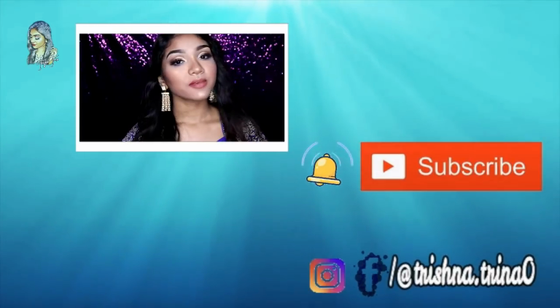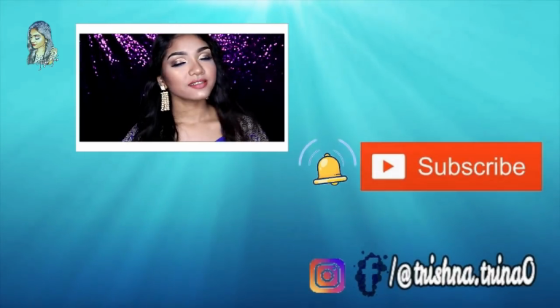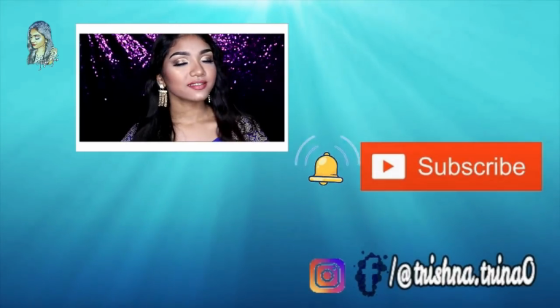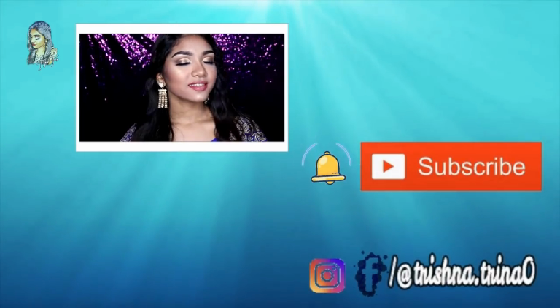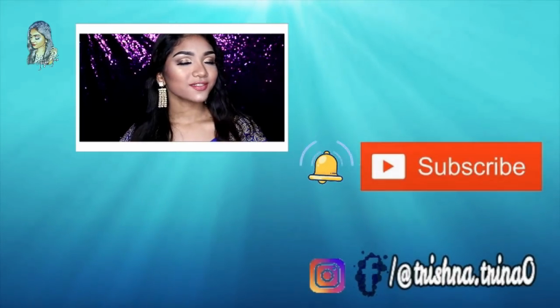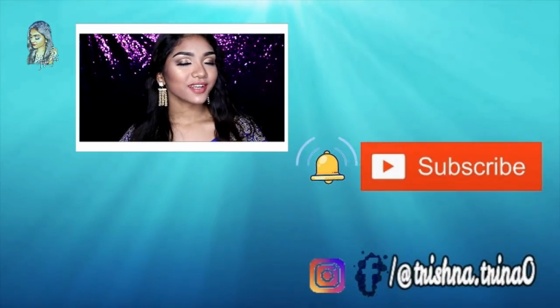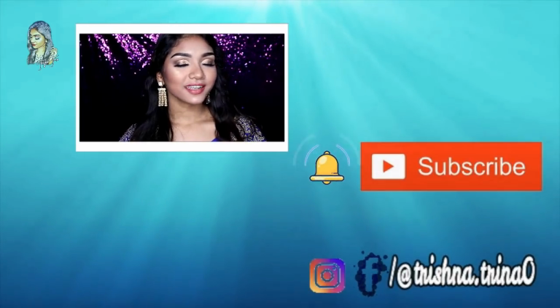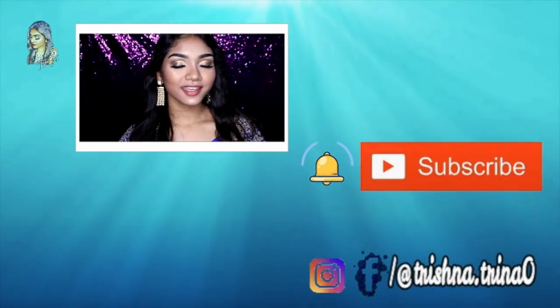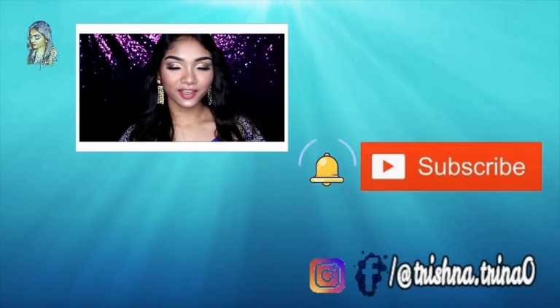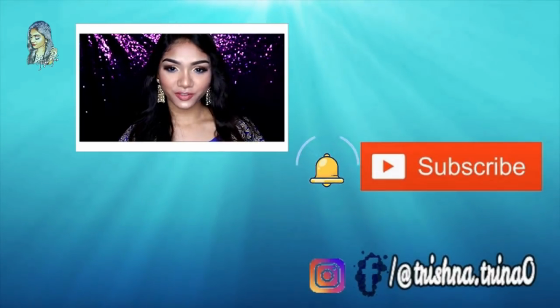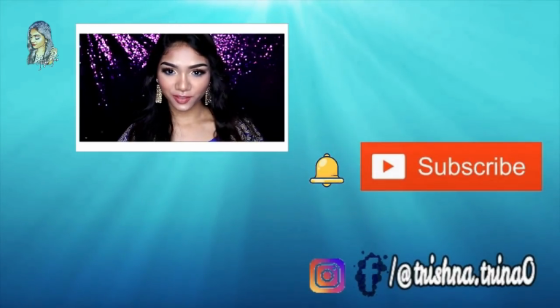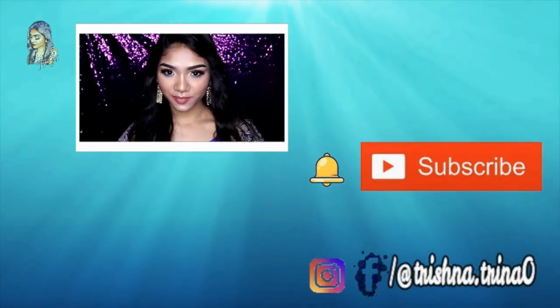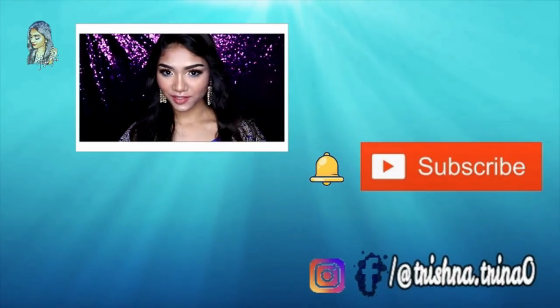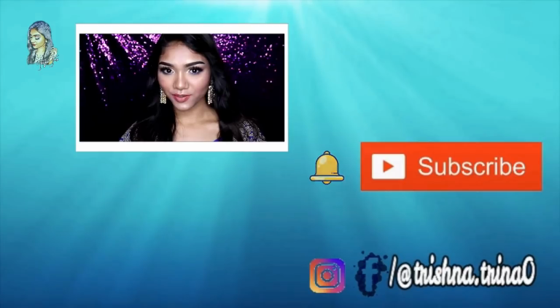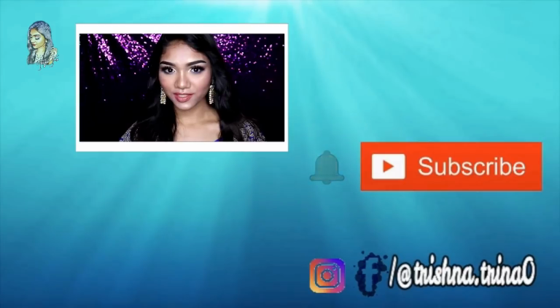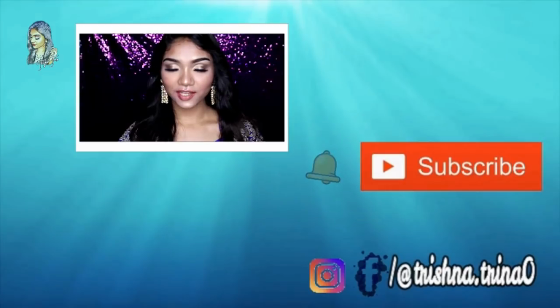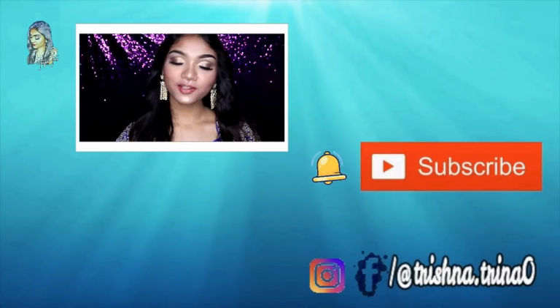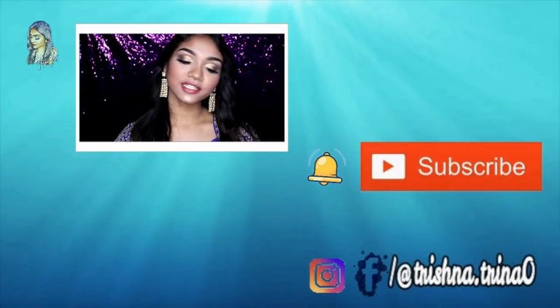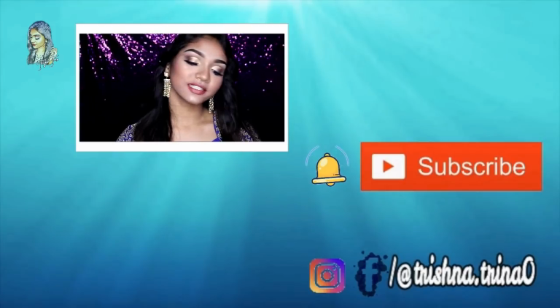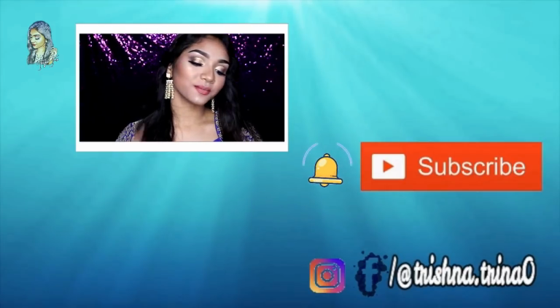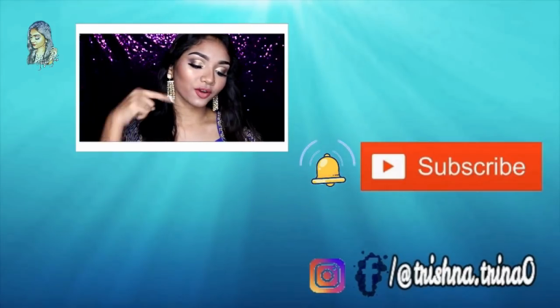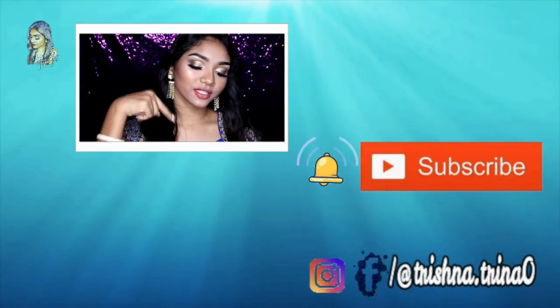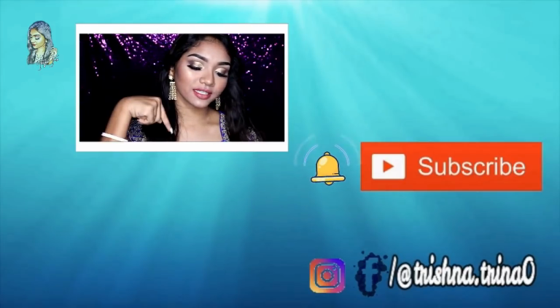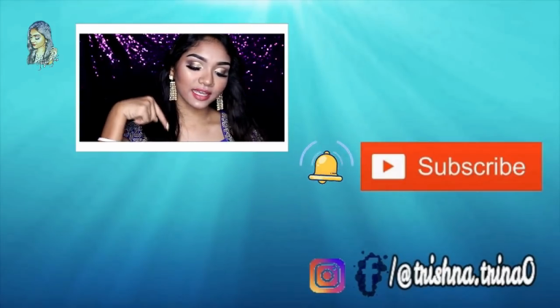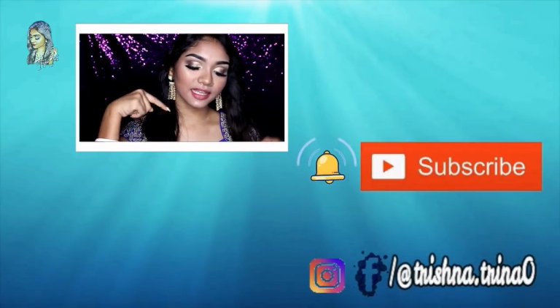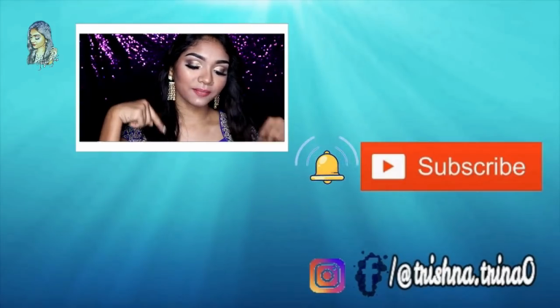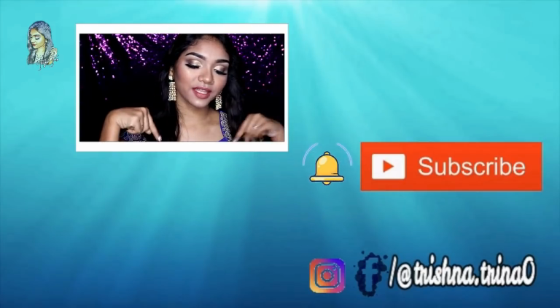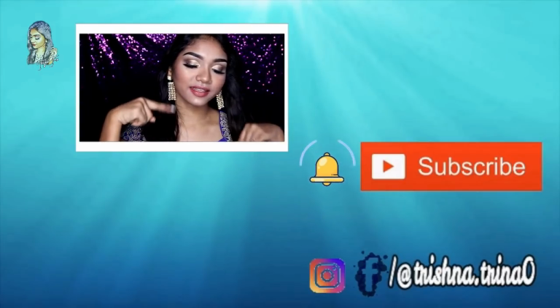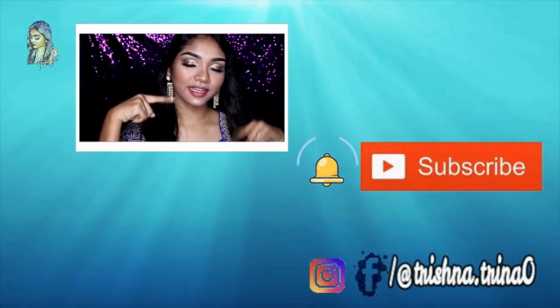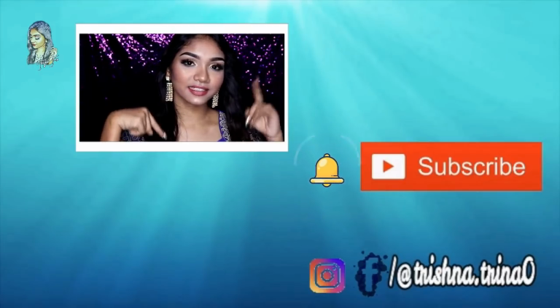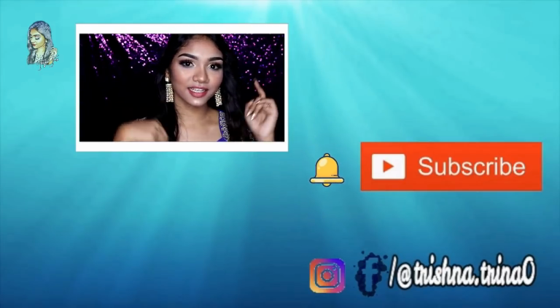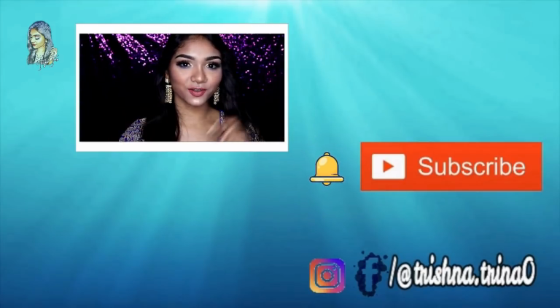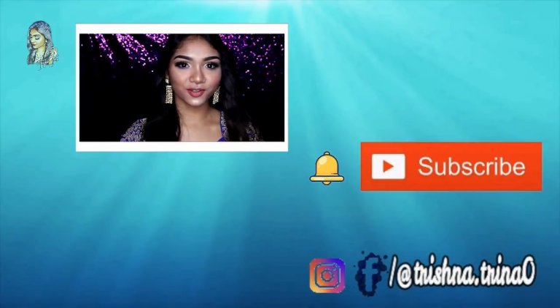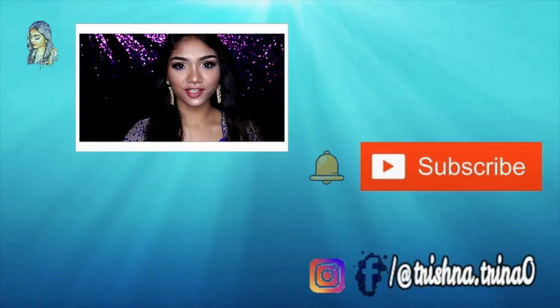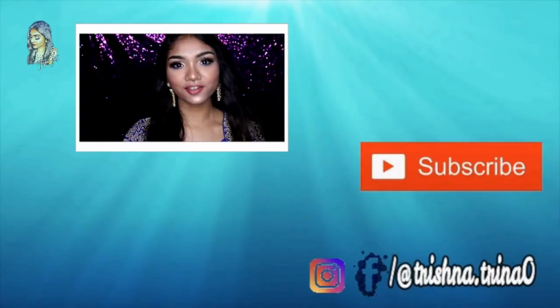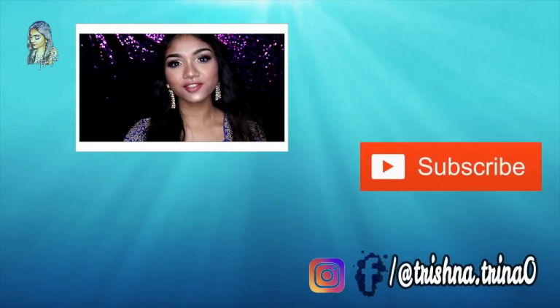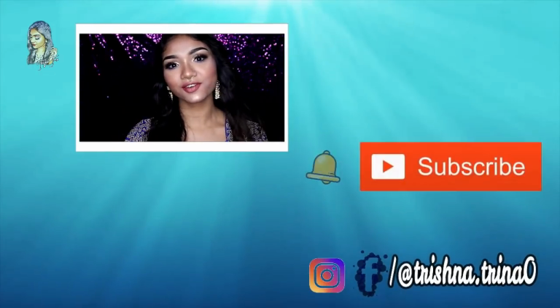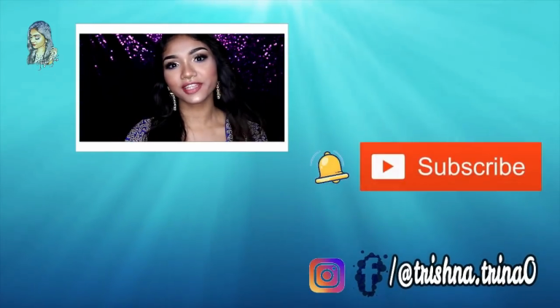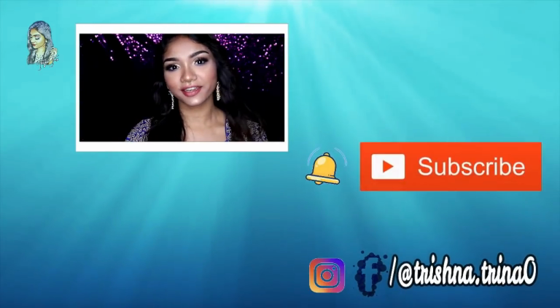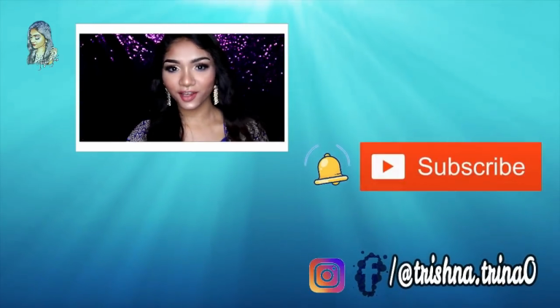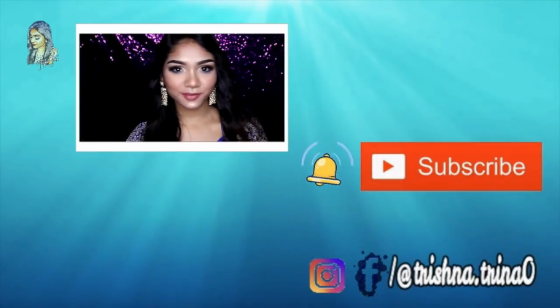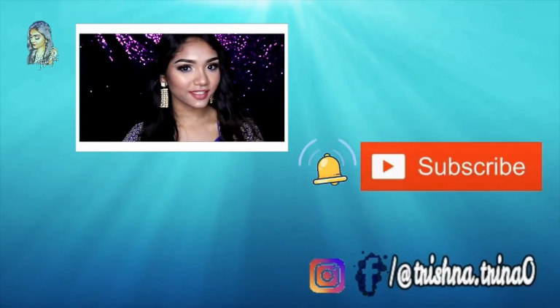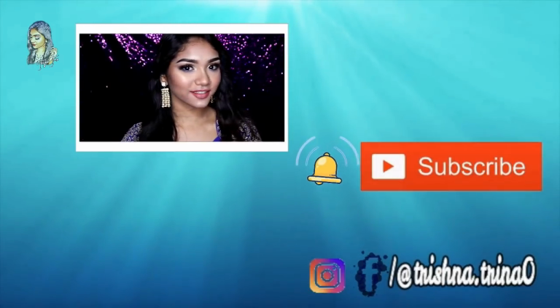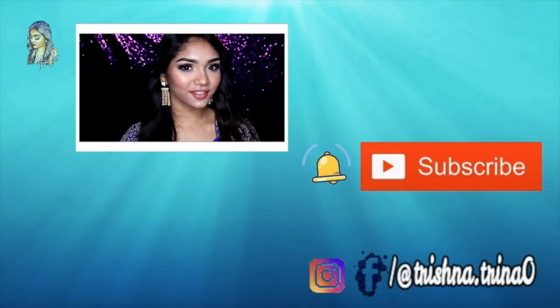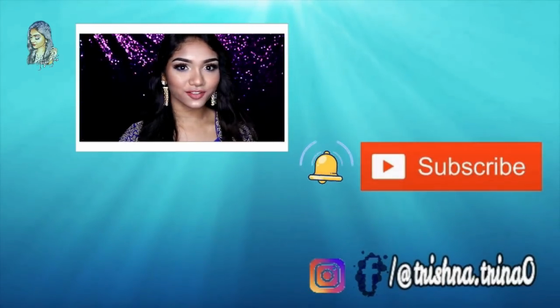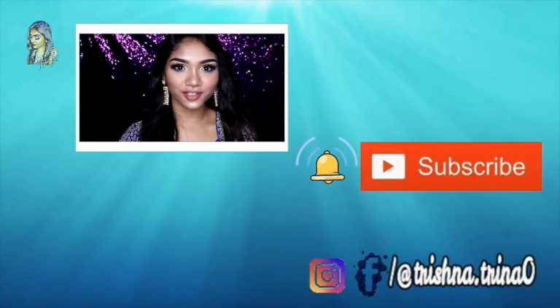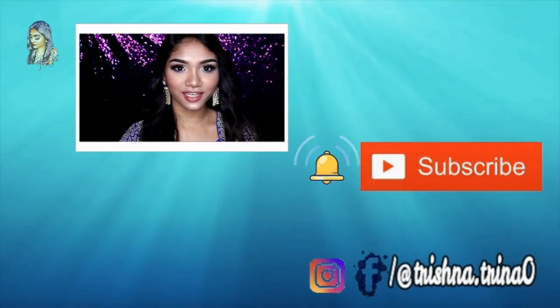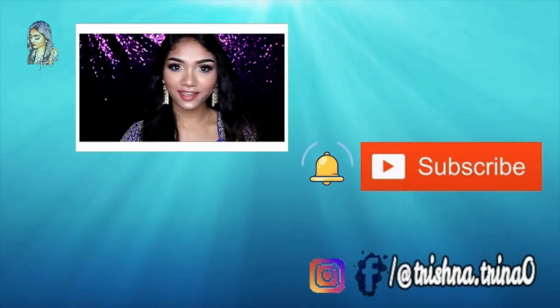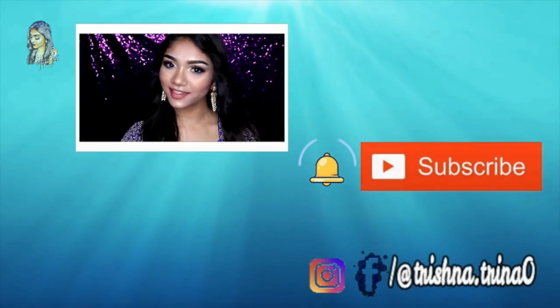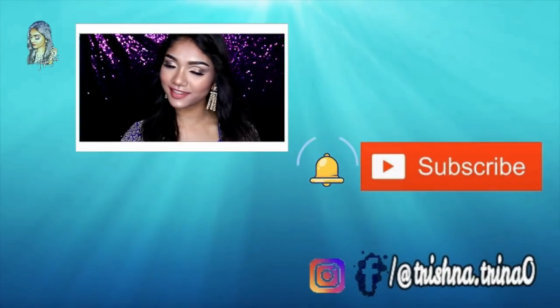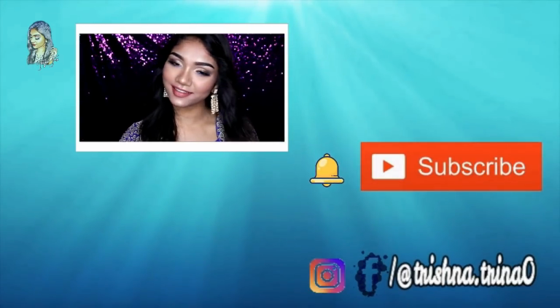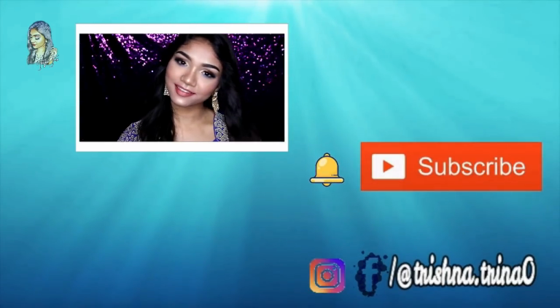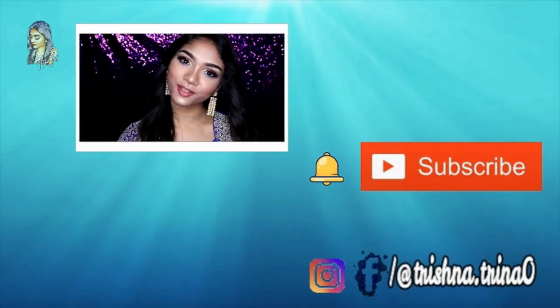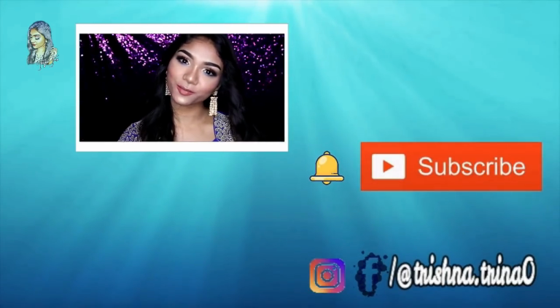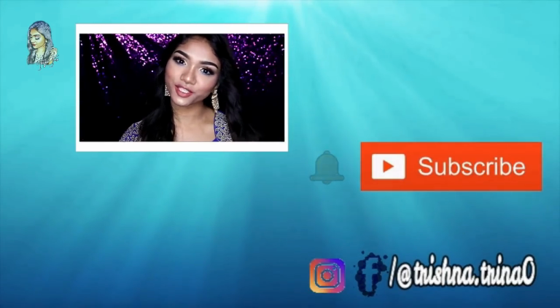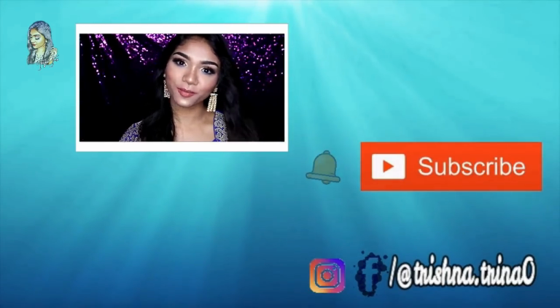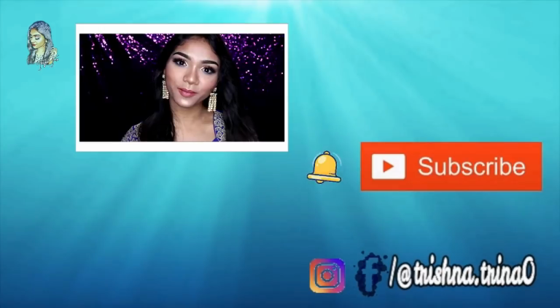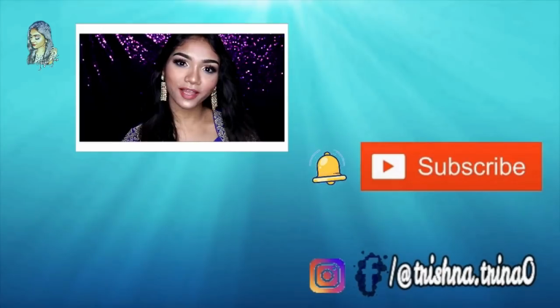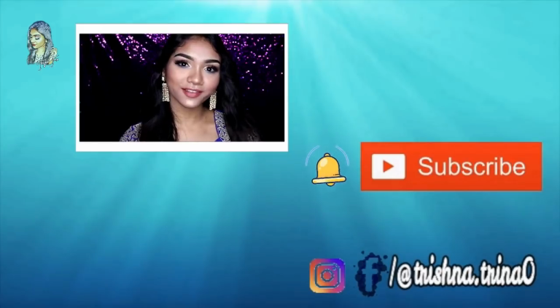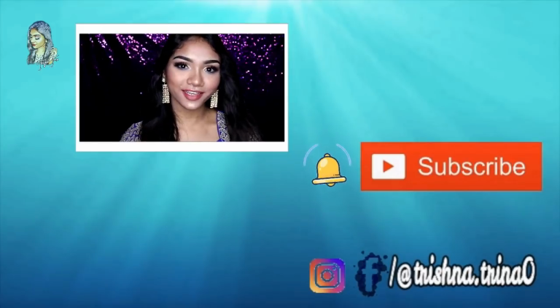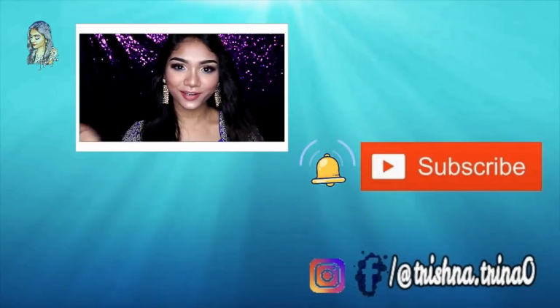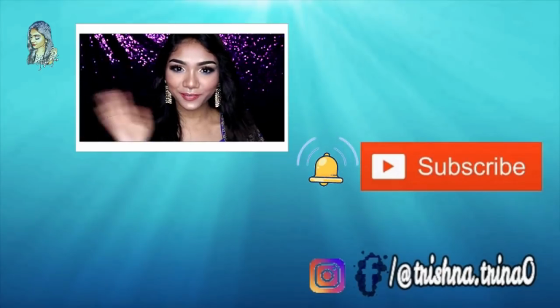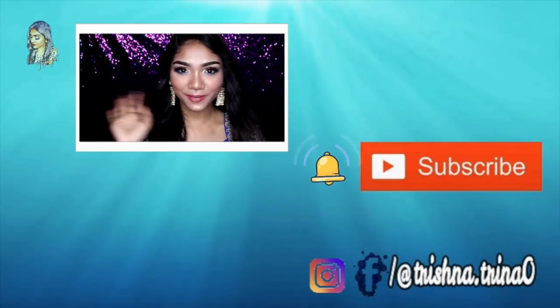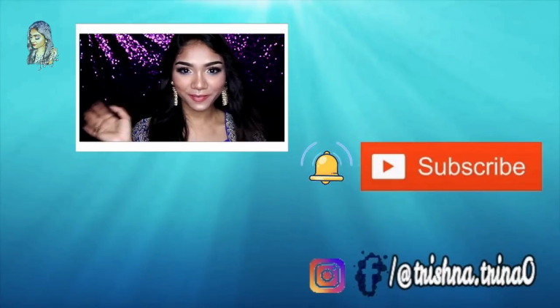If you don't want to miss the recent tutorial, please click on the thumbnail. See you in the next tutorial. See you in the next video. Bye!